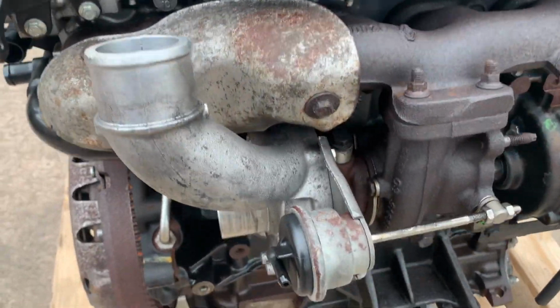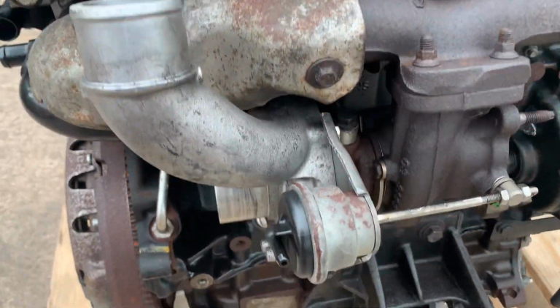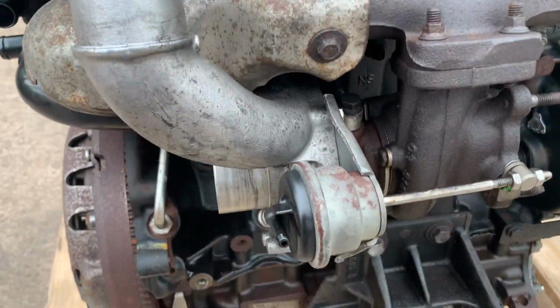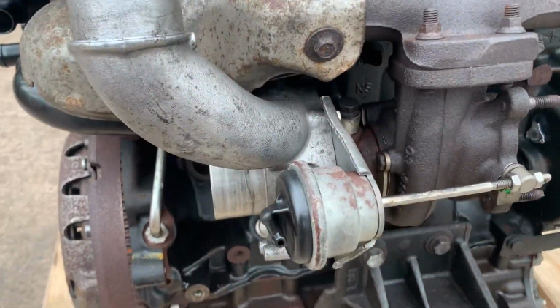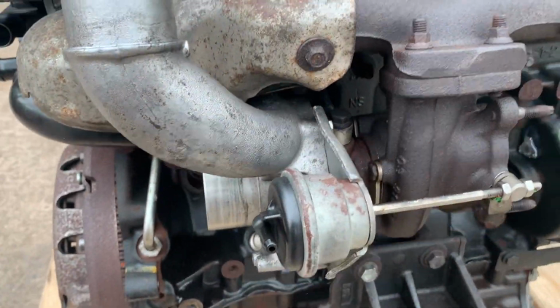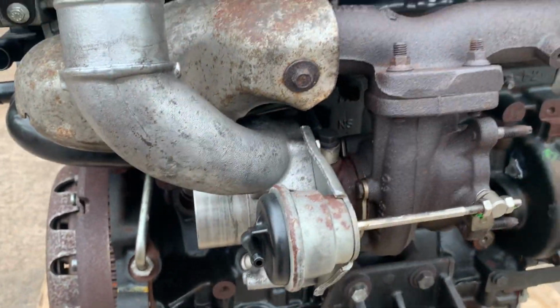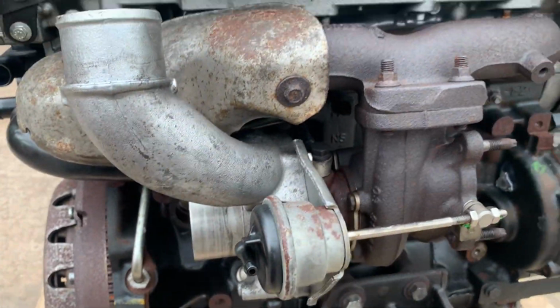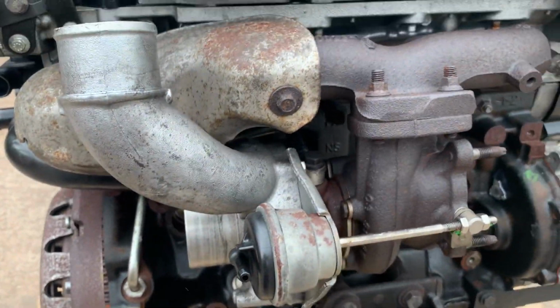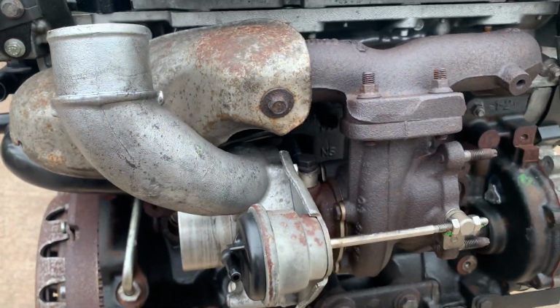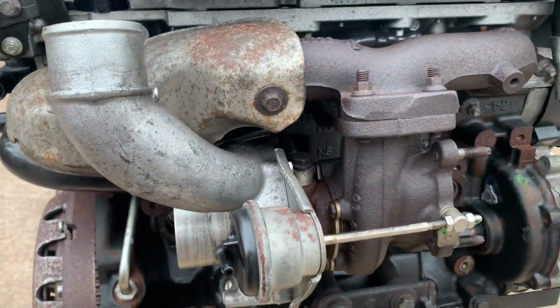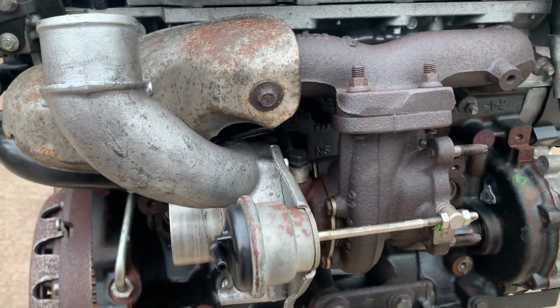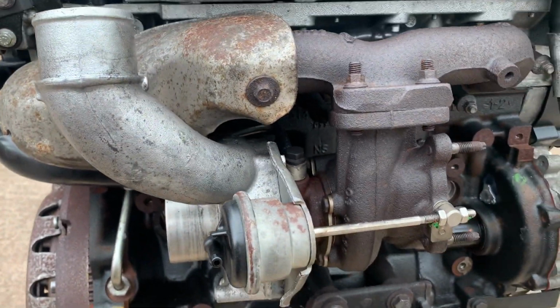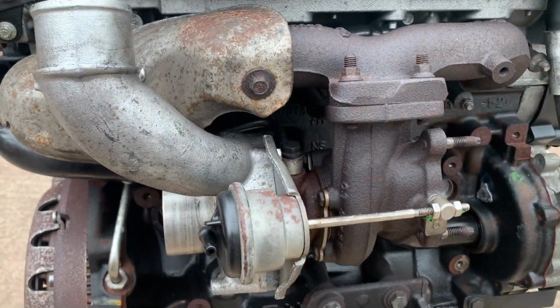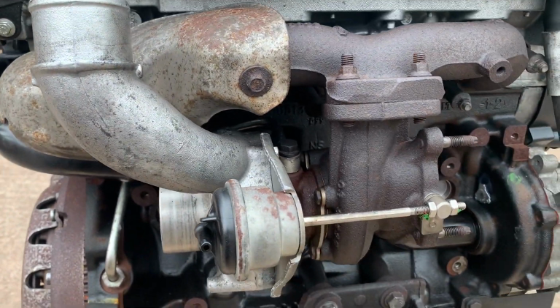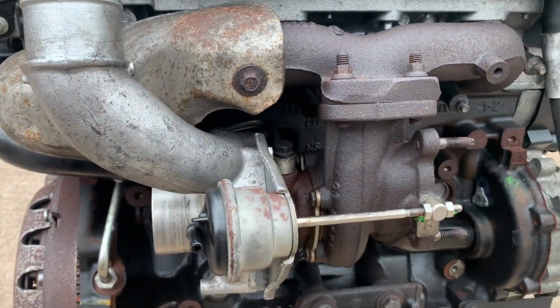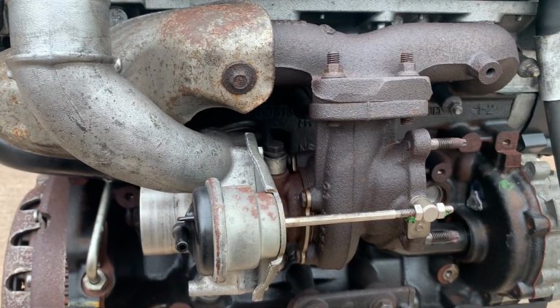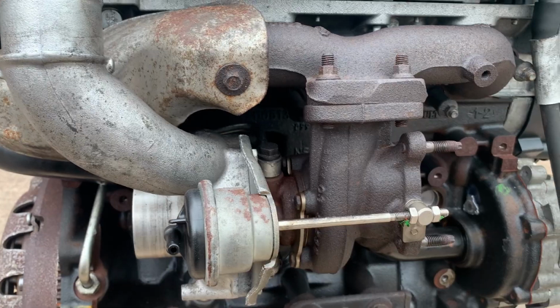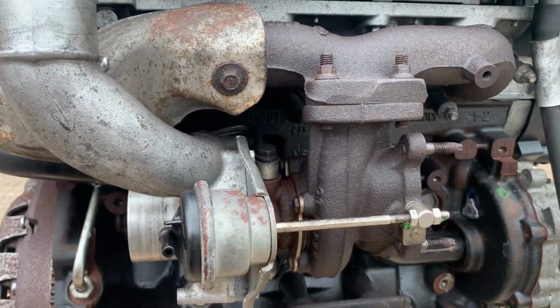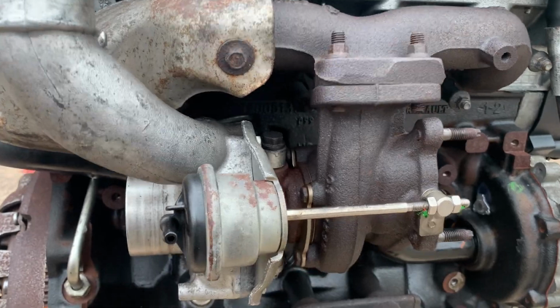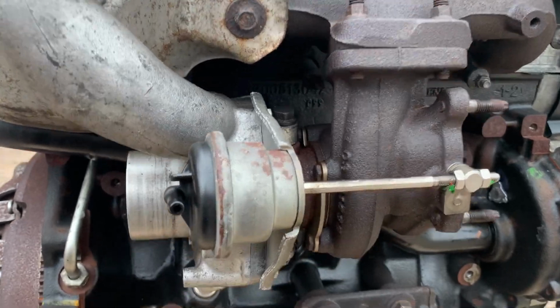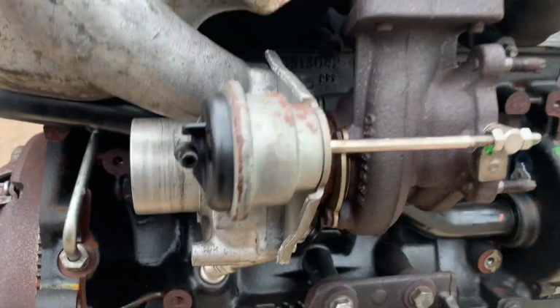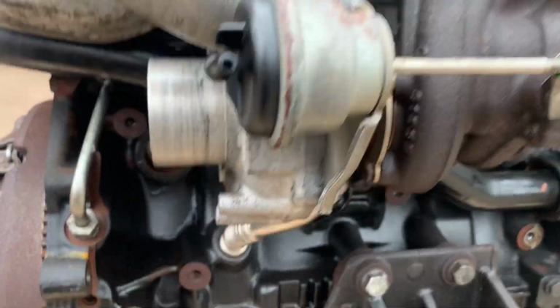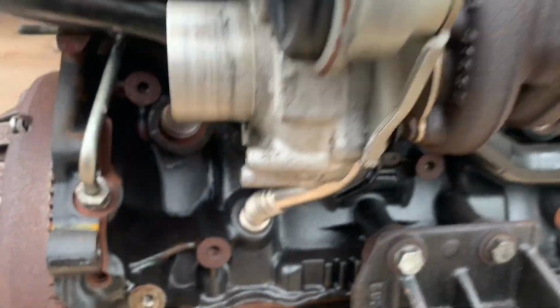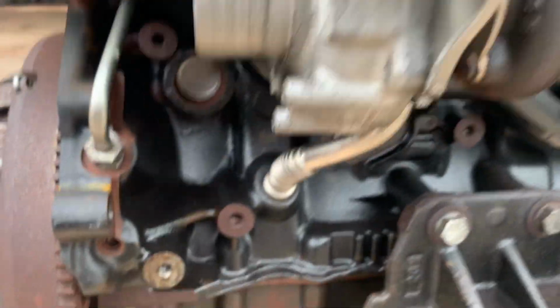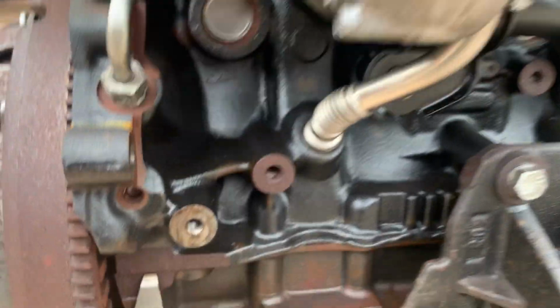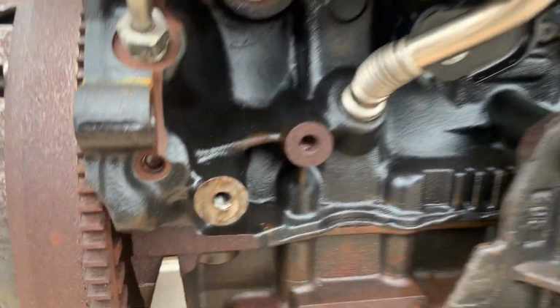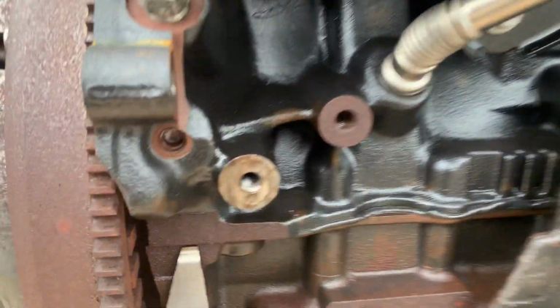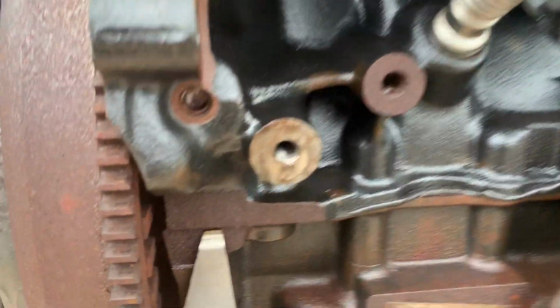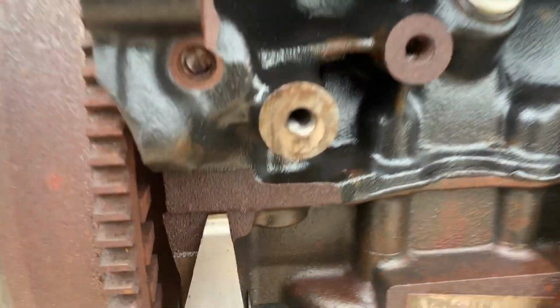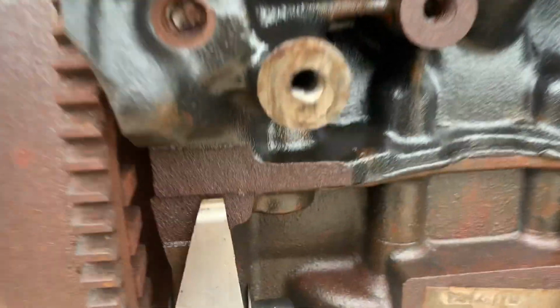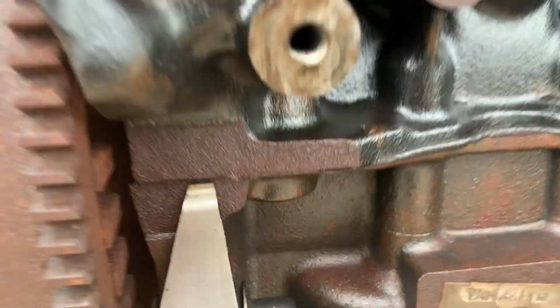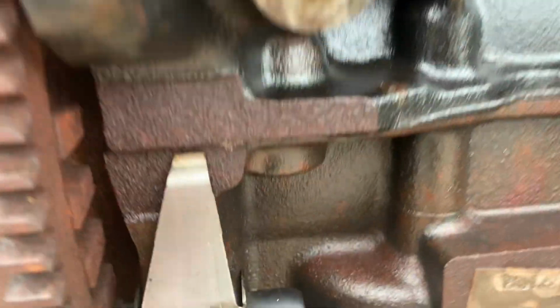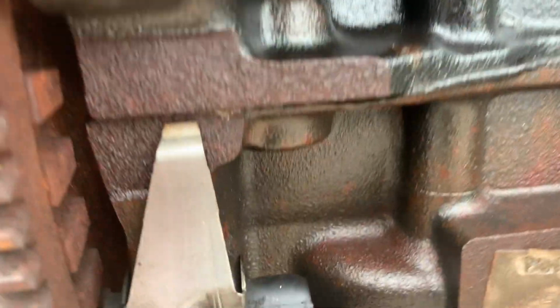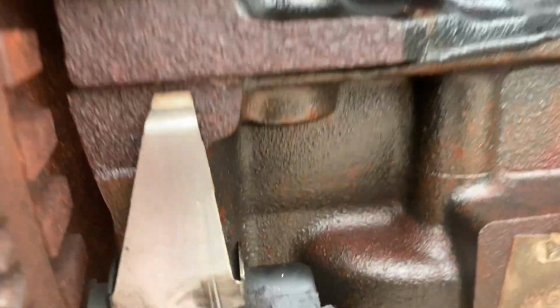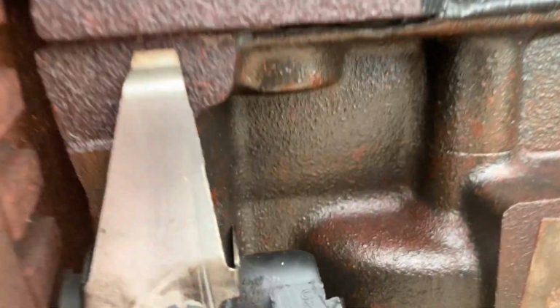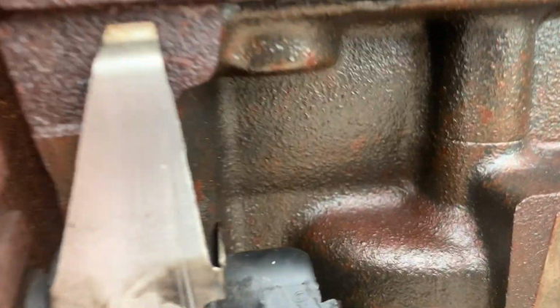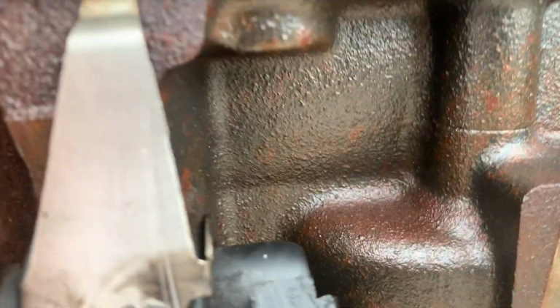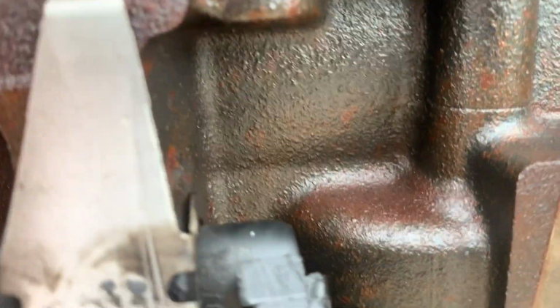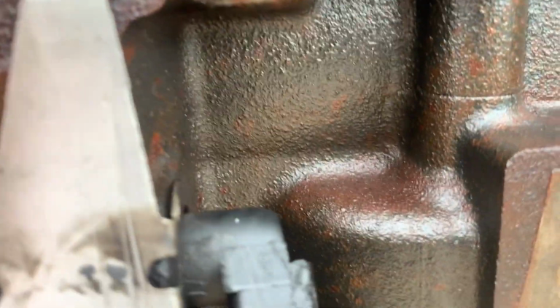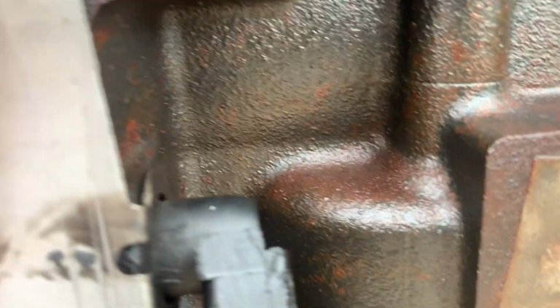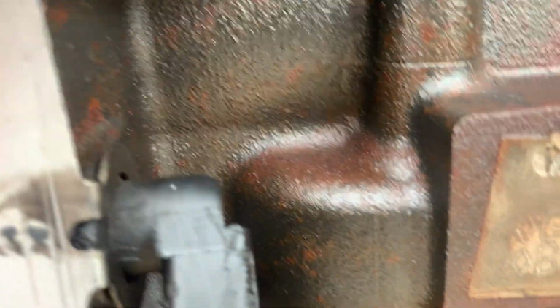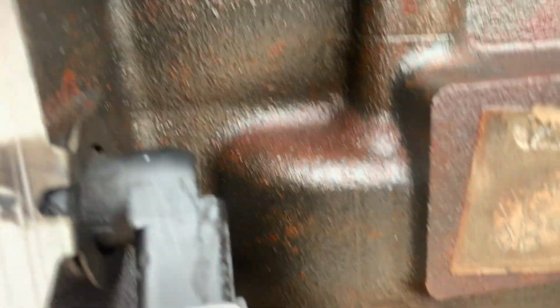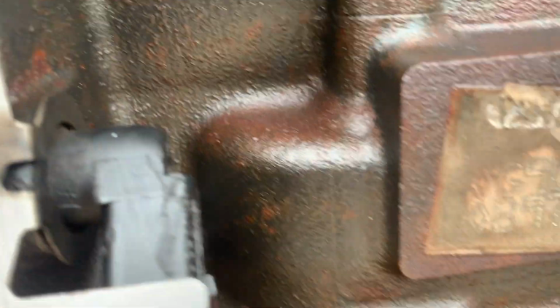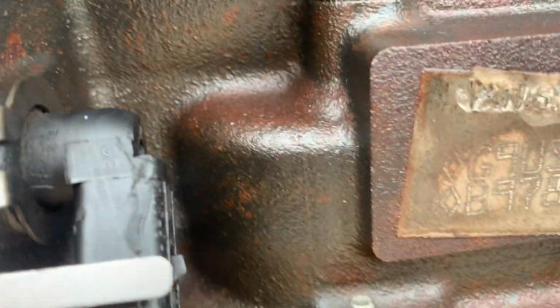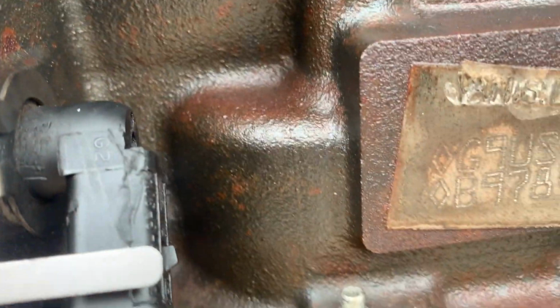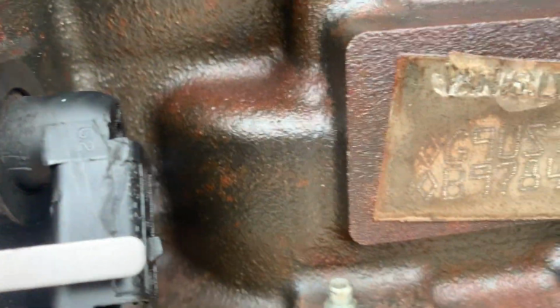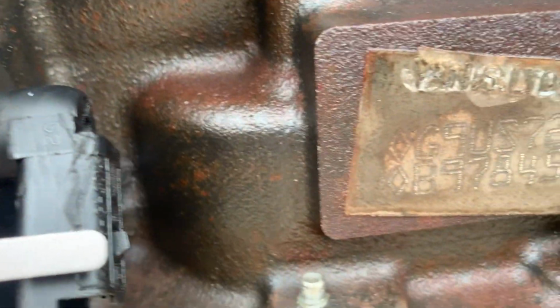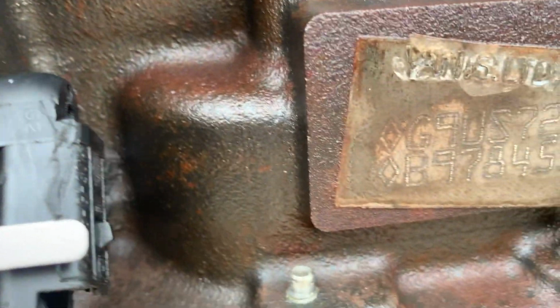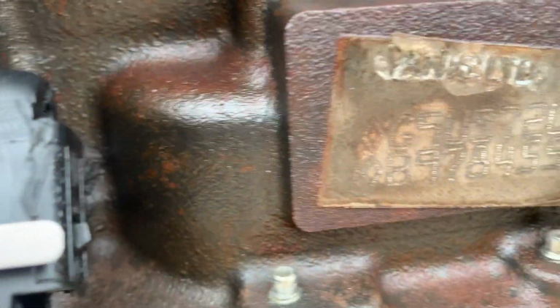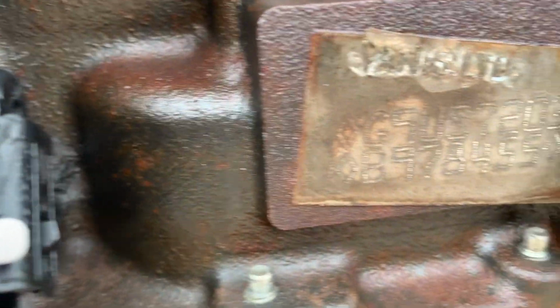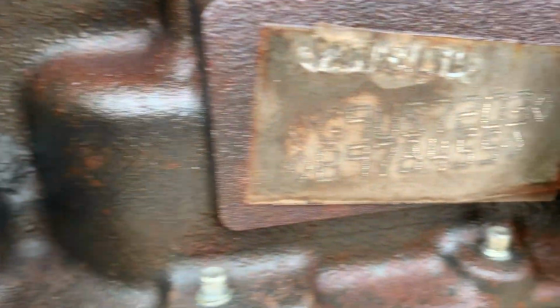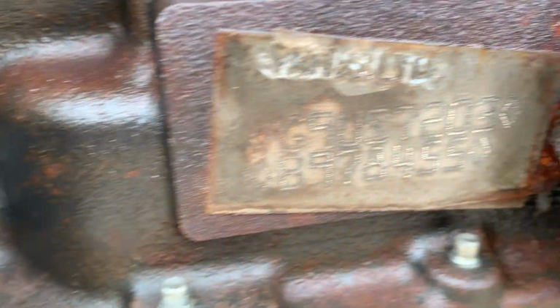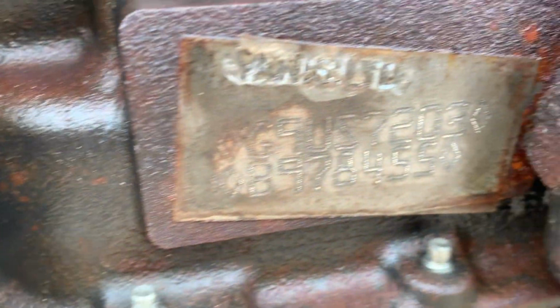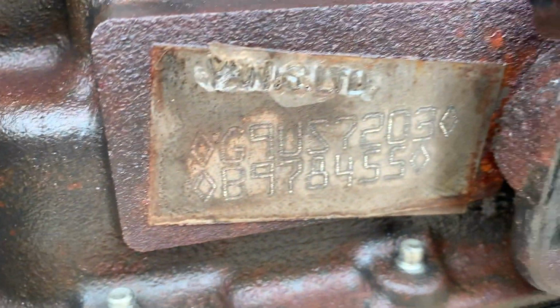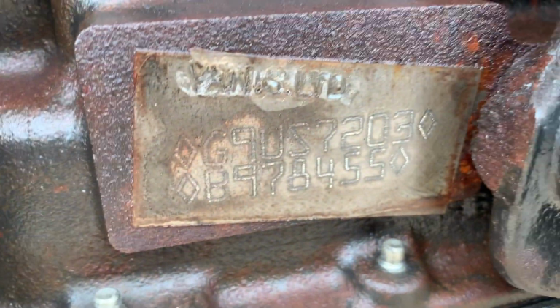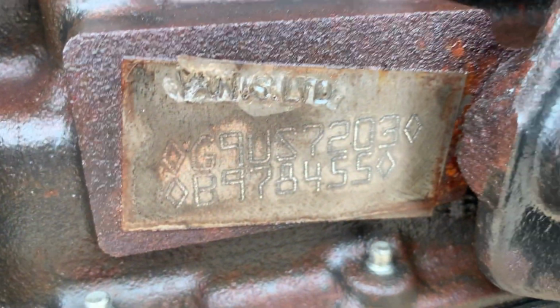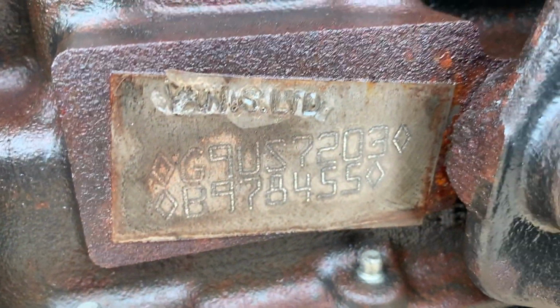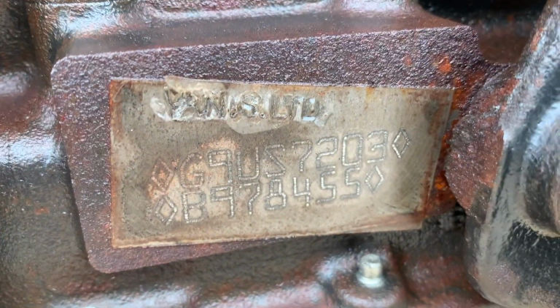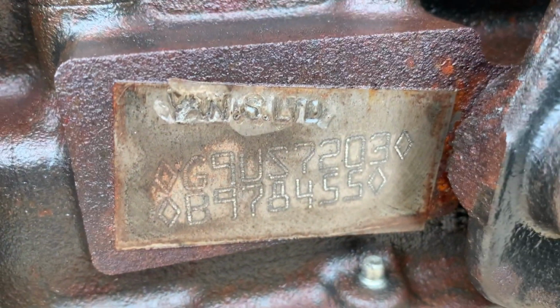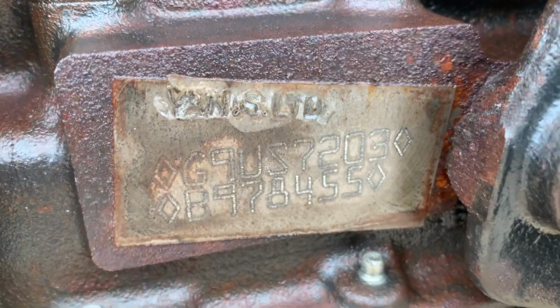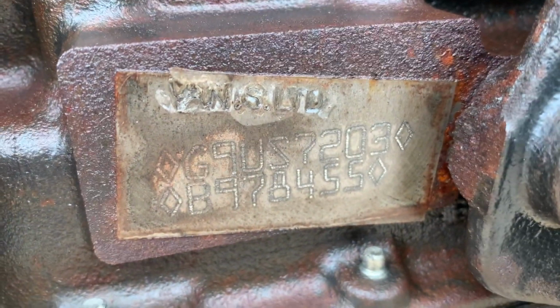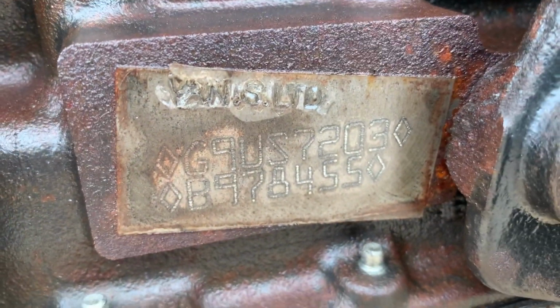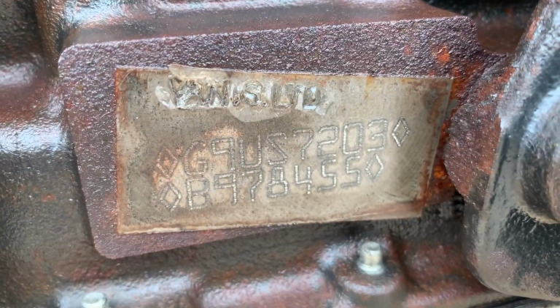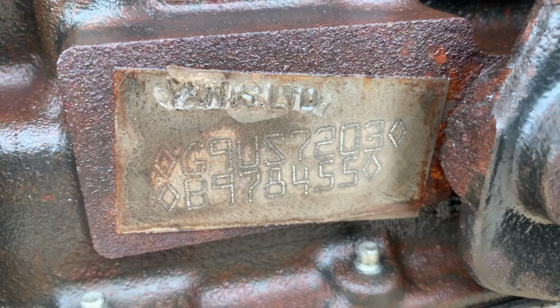The engine code on this engine can be found low on the block, which is there.